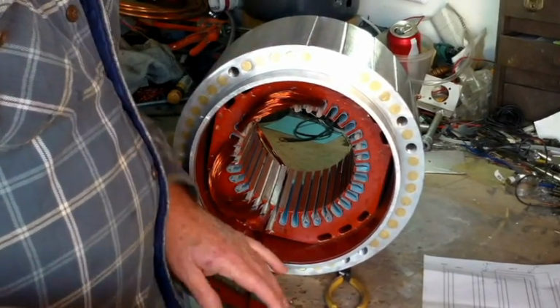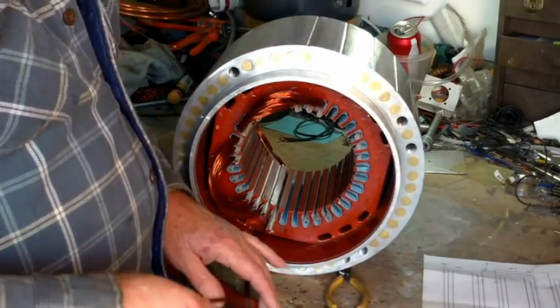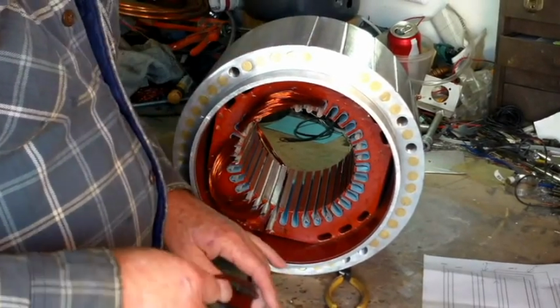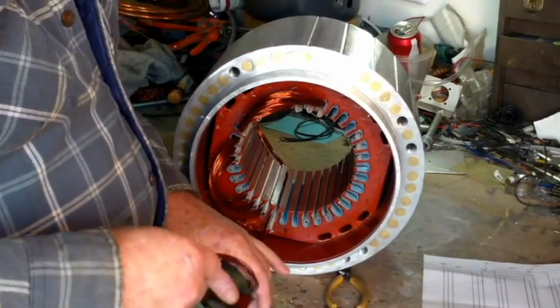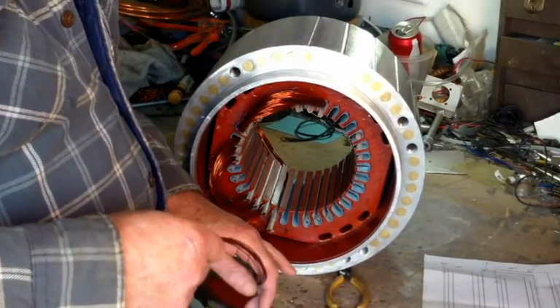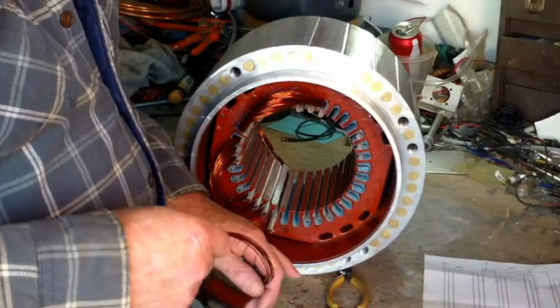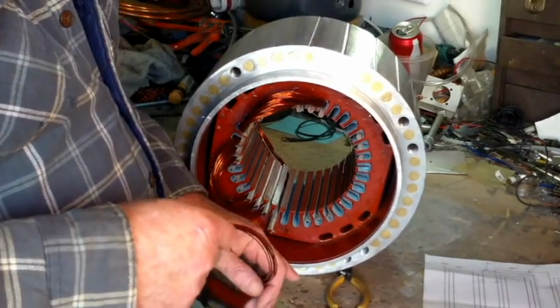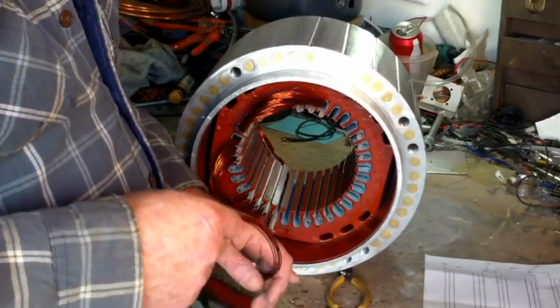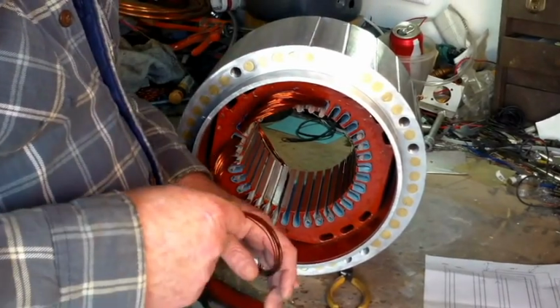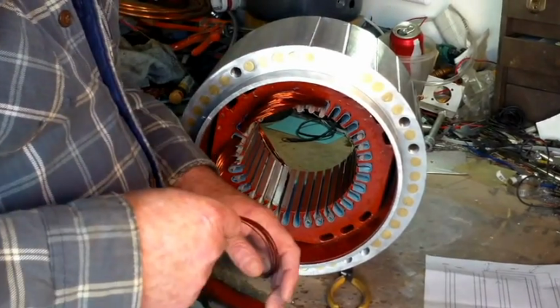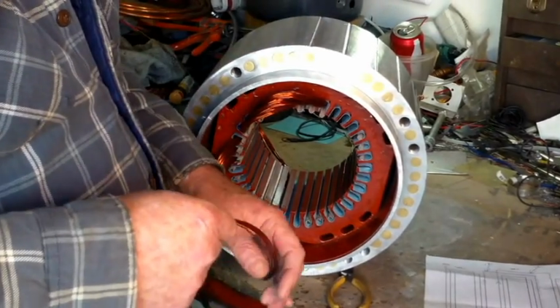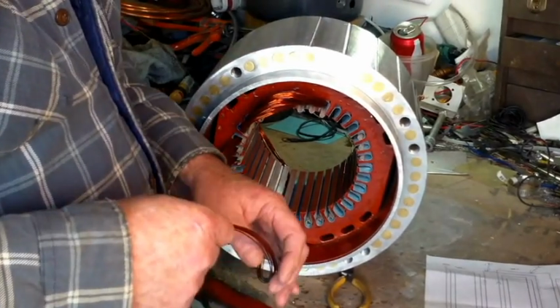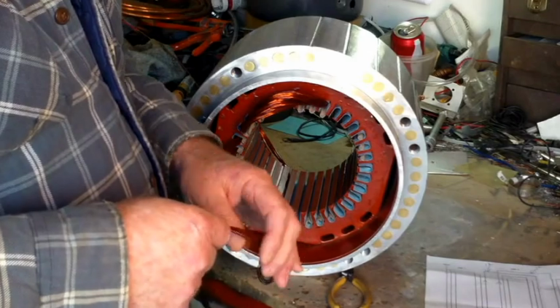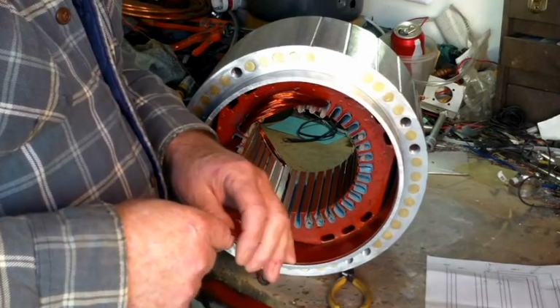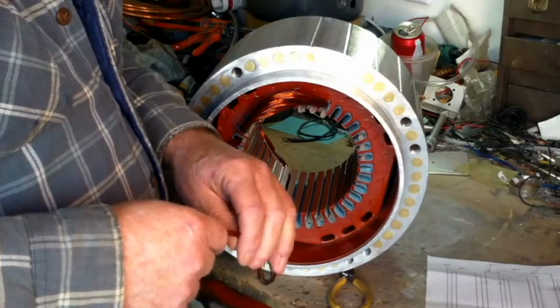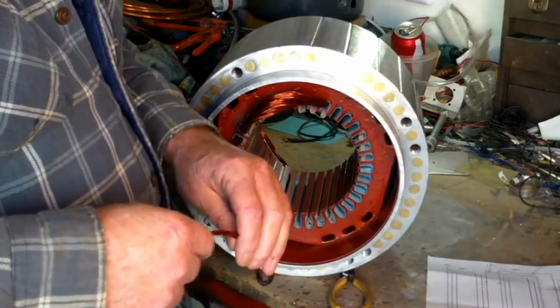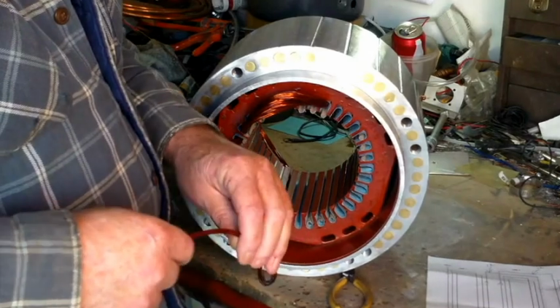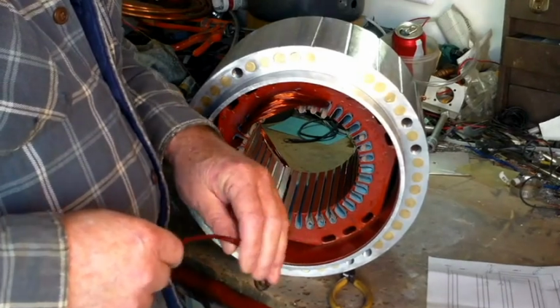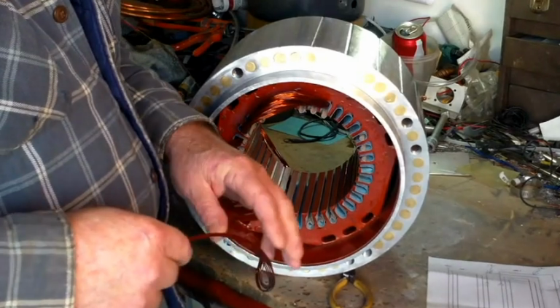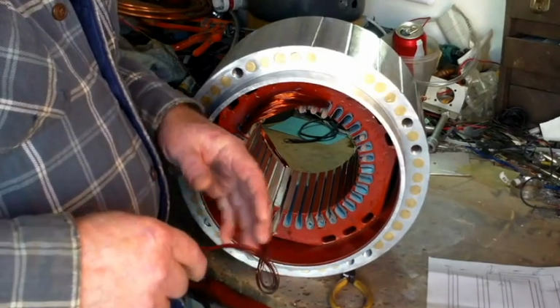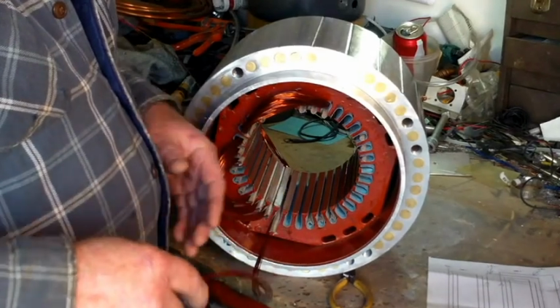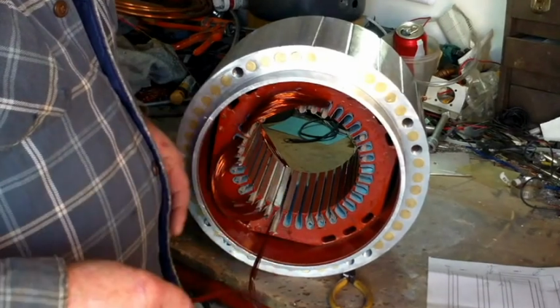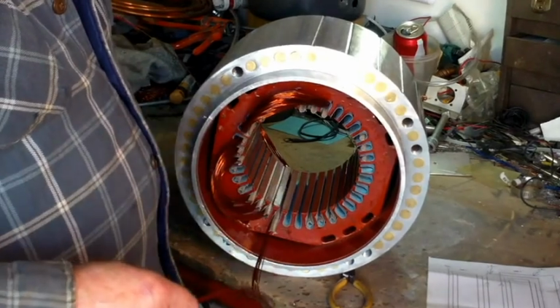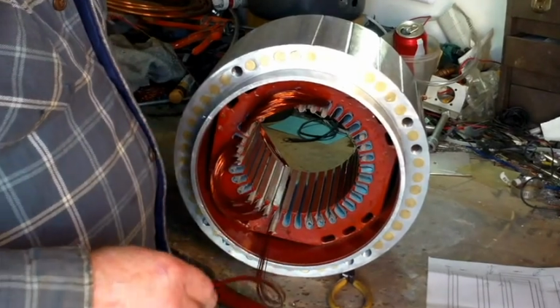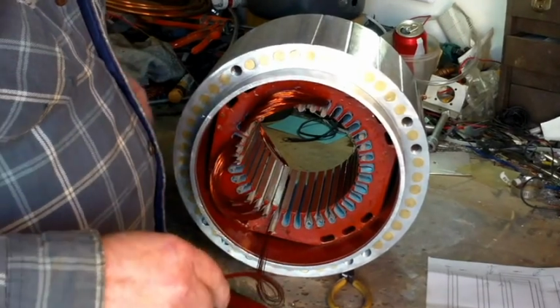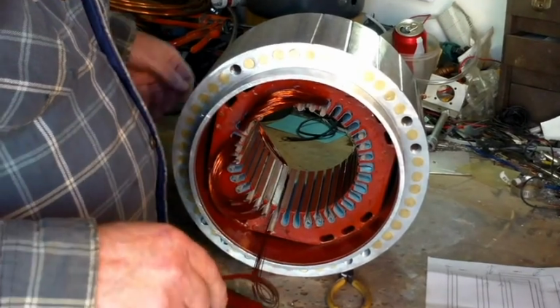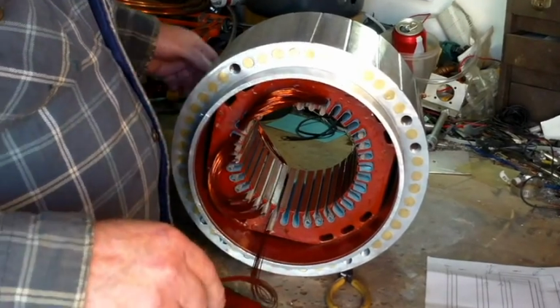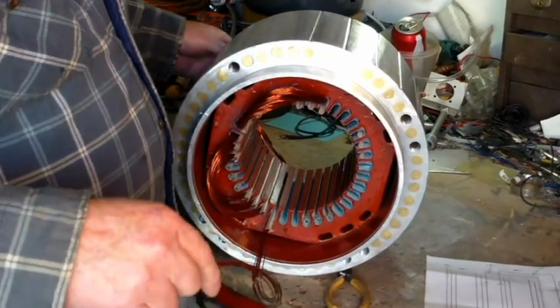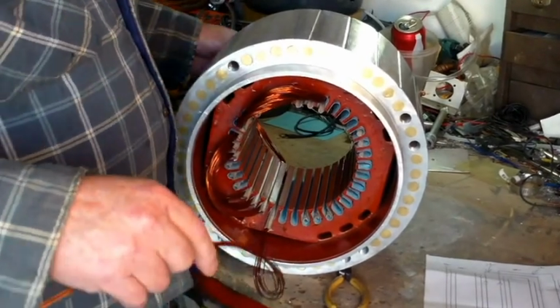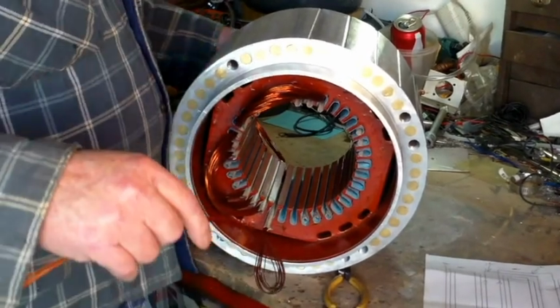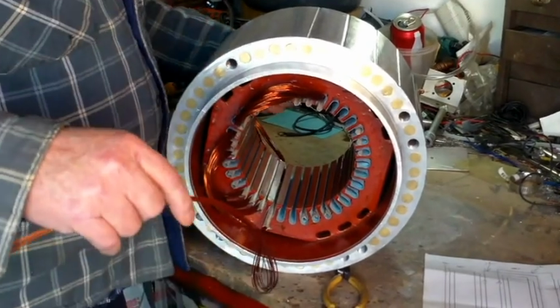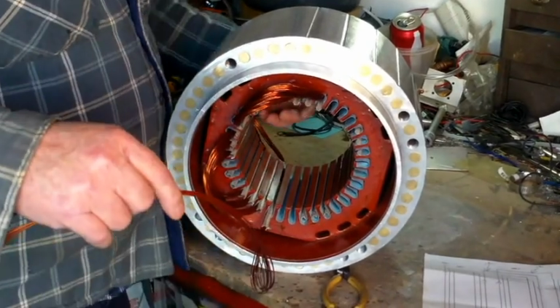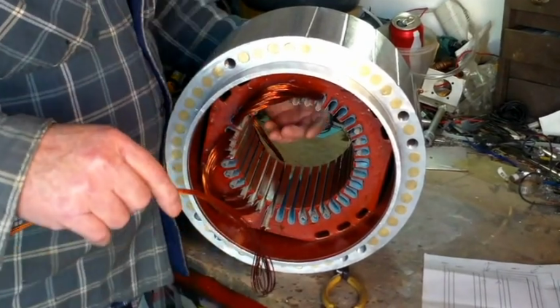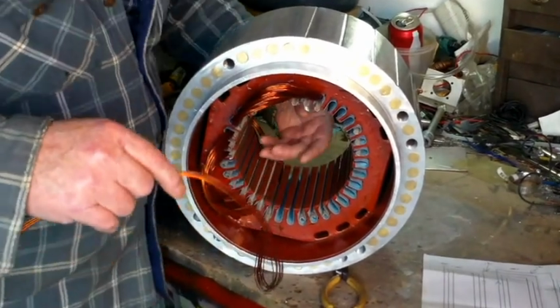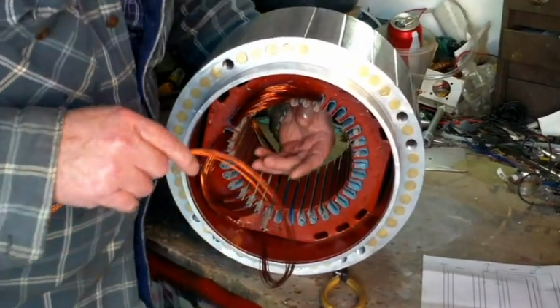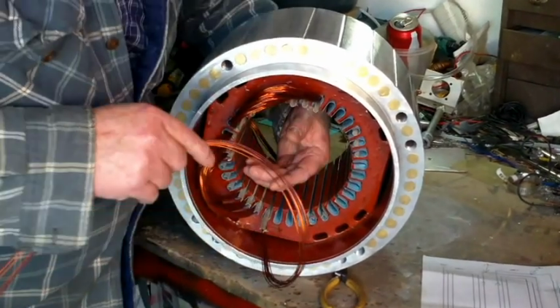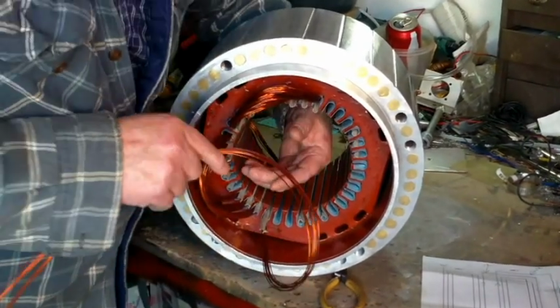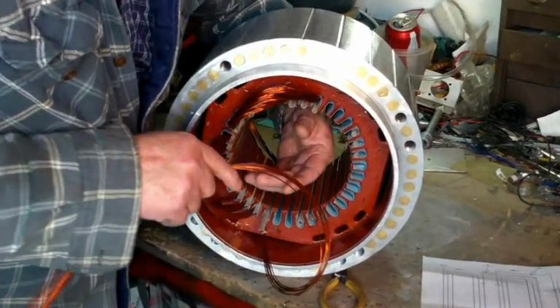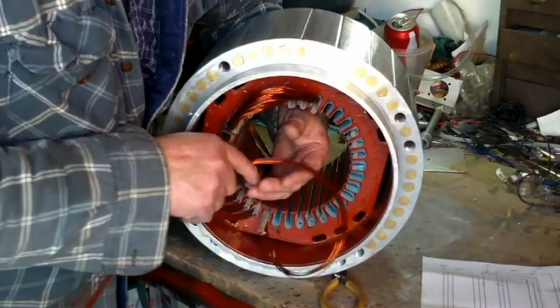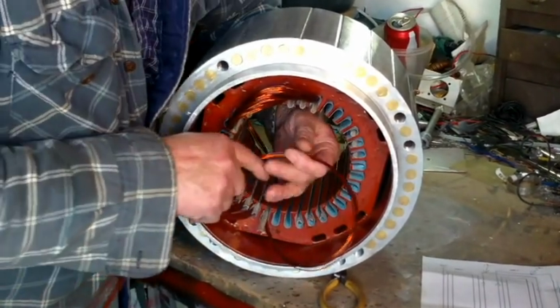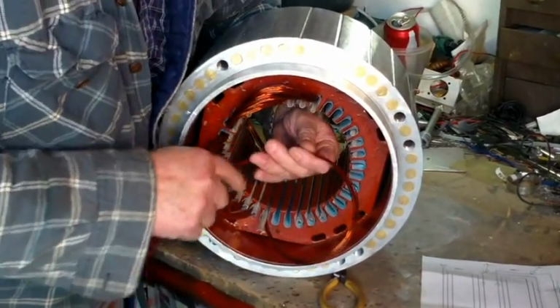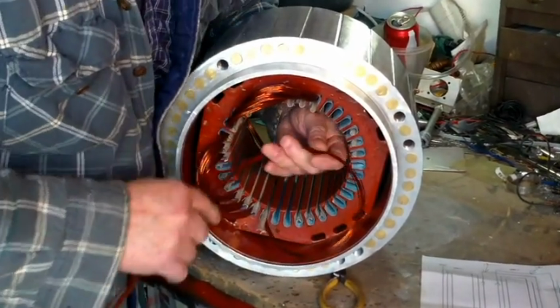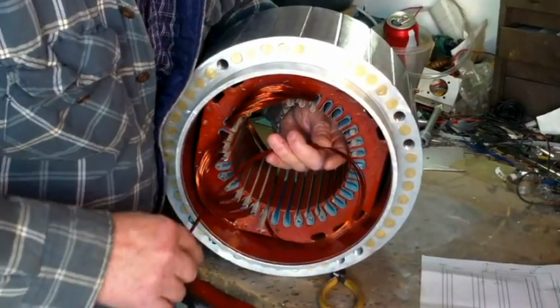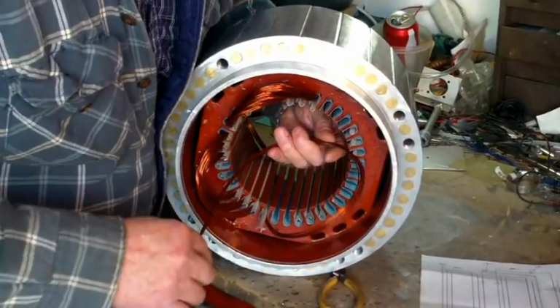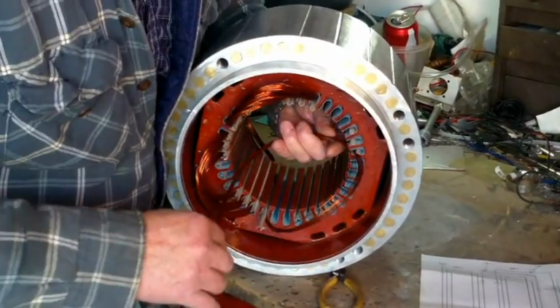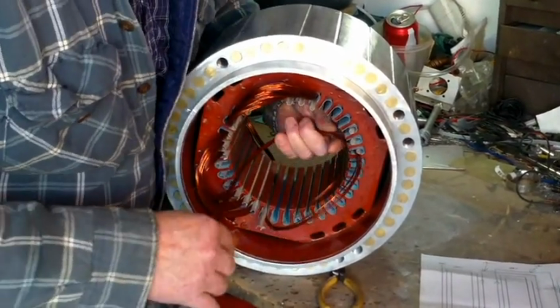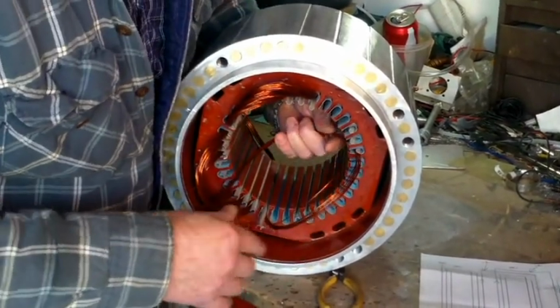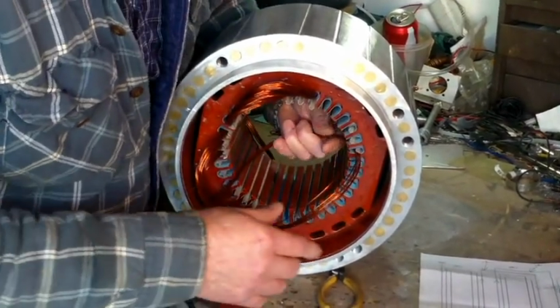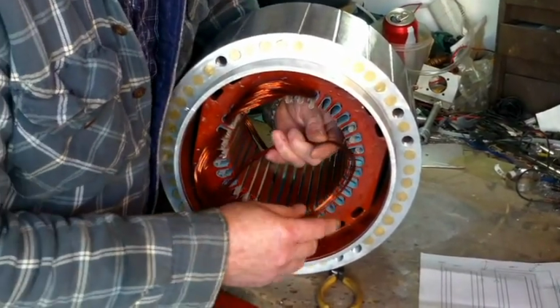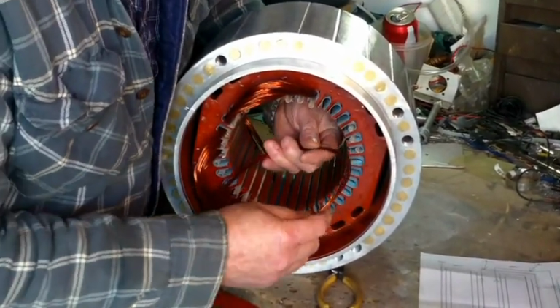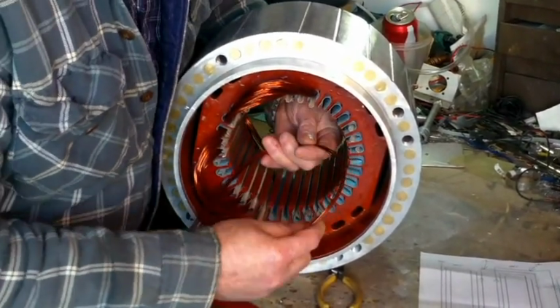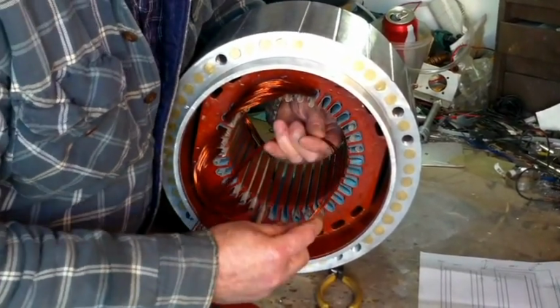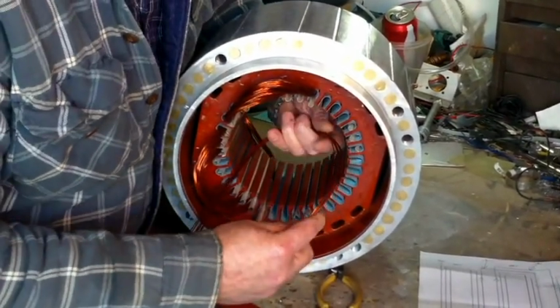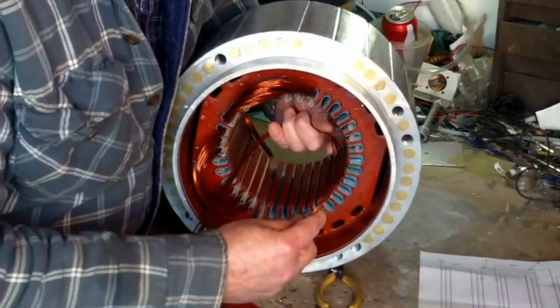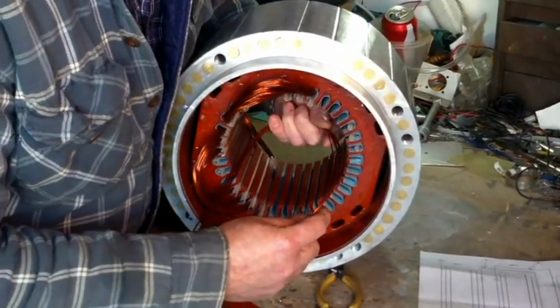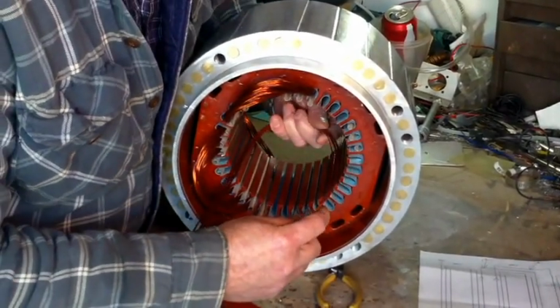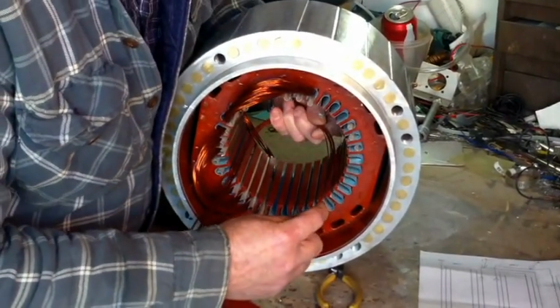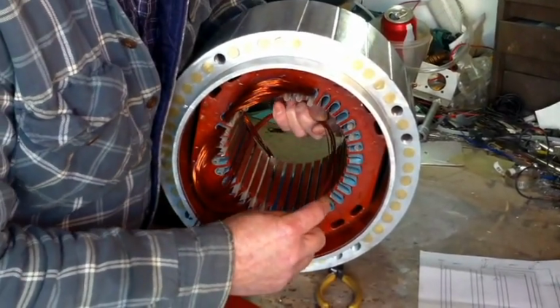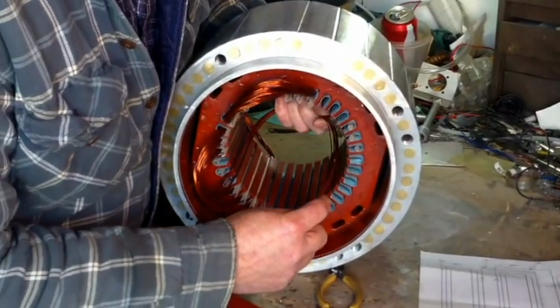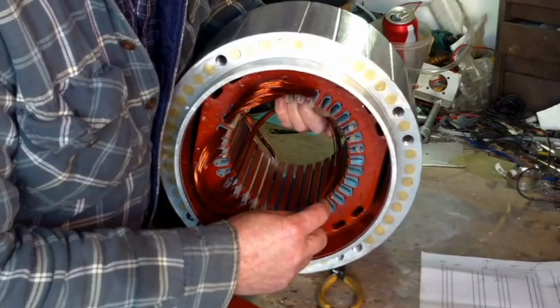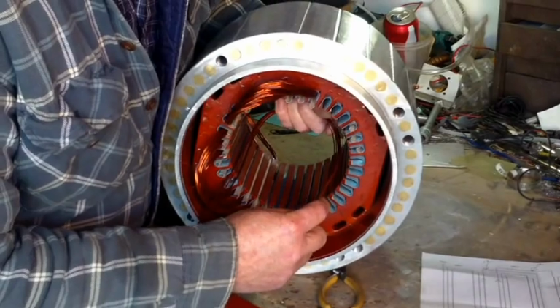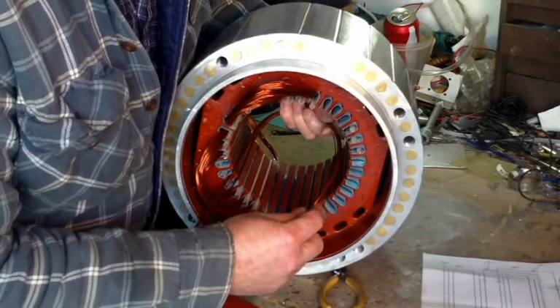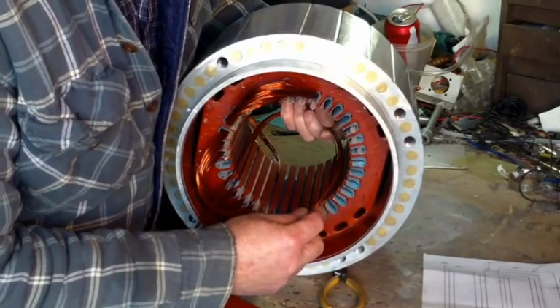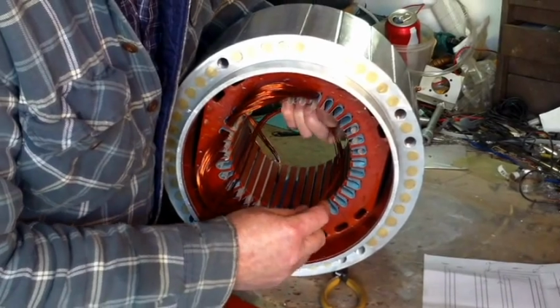So actually the coil span on this is one and nine. Now let's start finishing this up, this first phase.